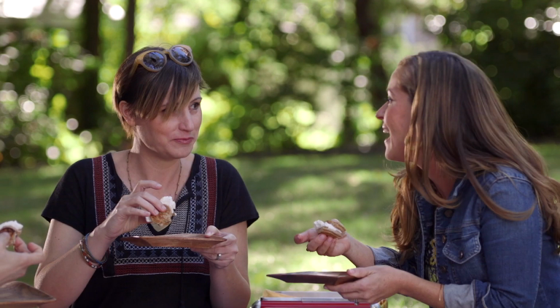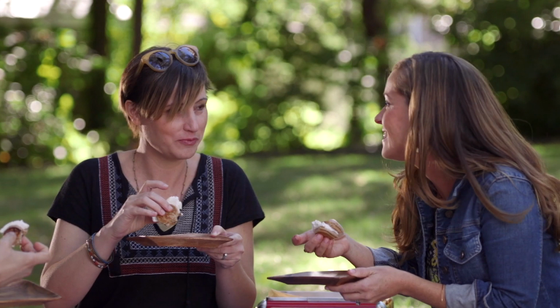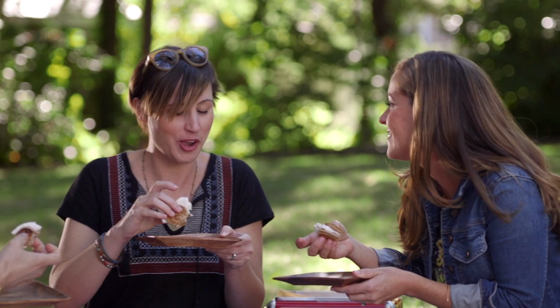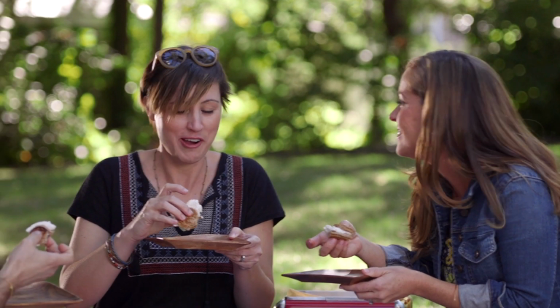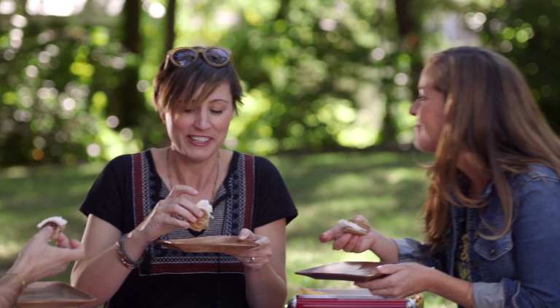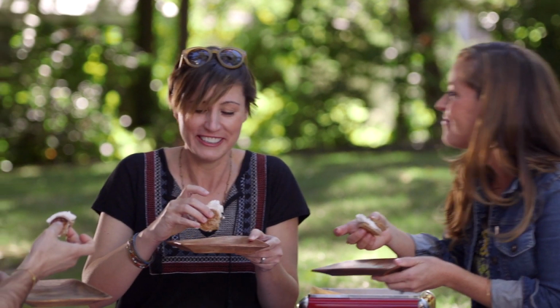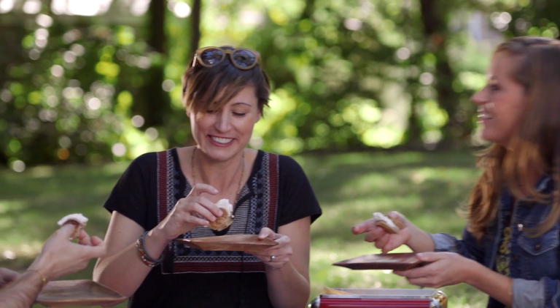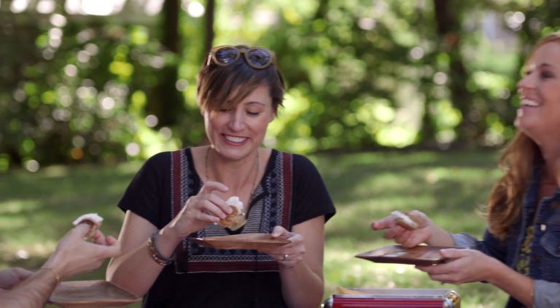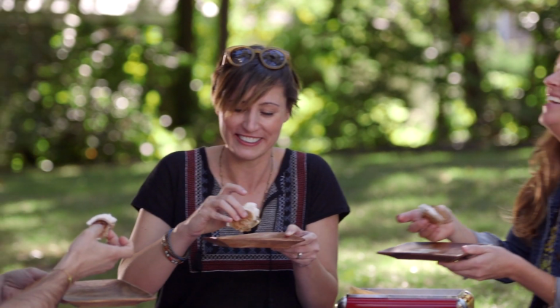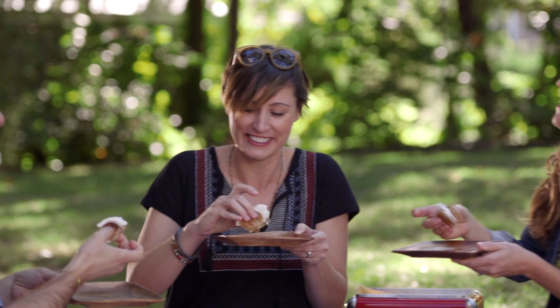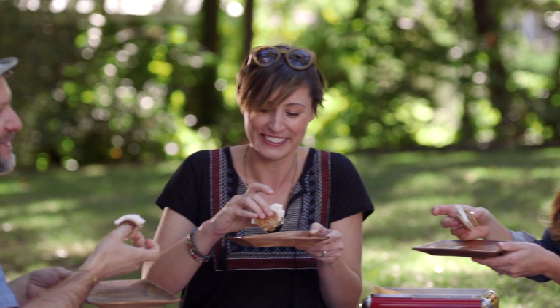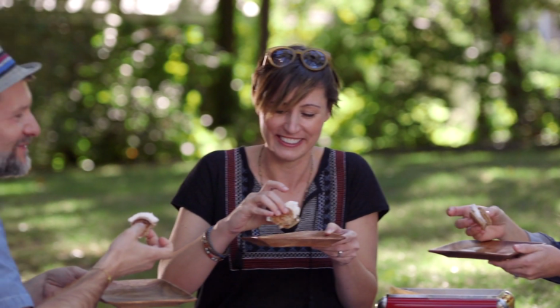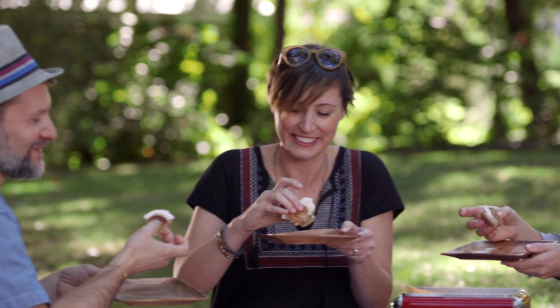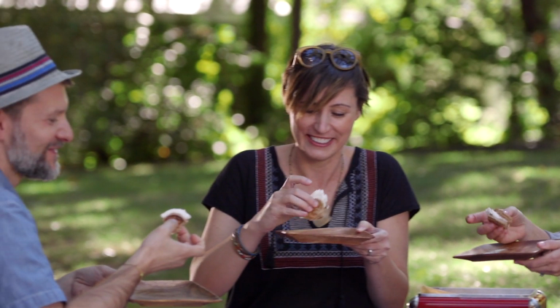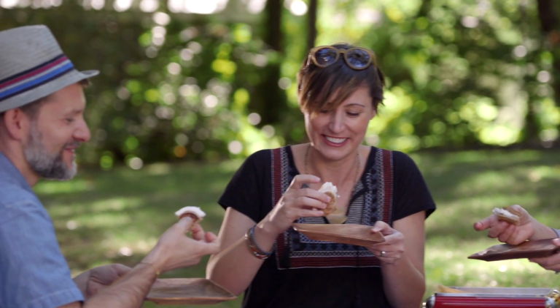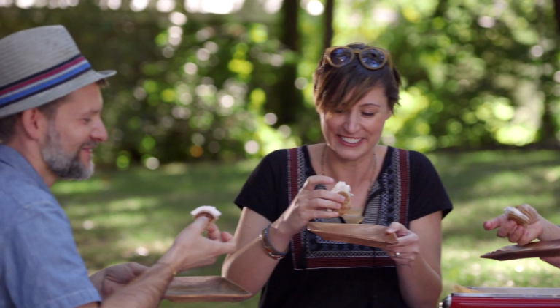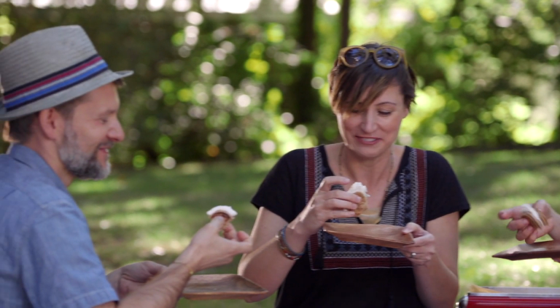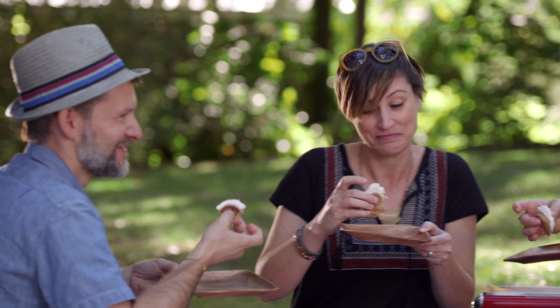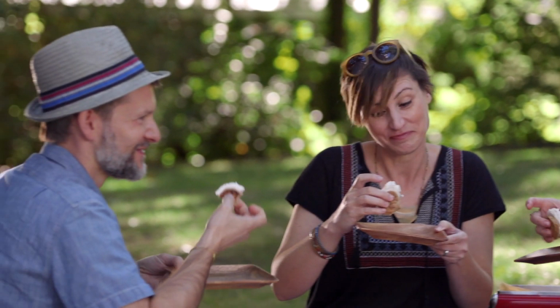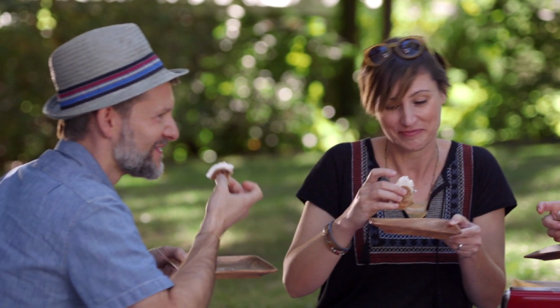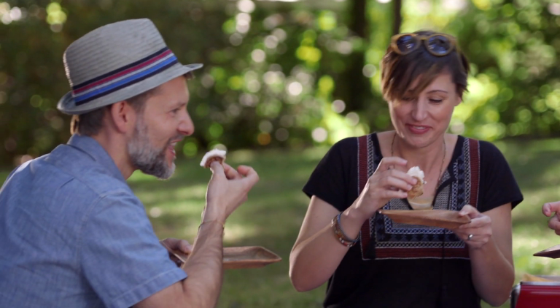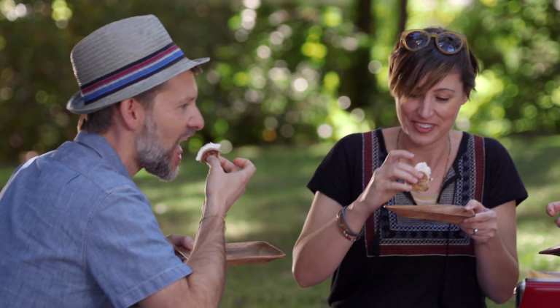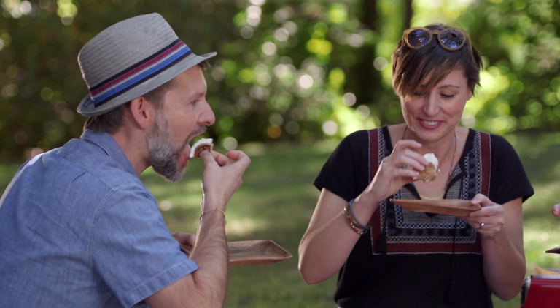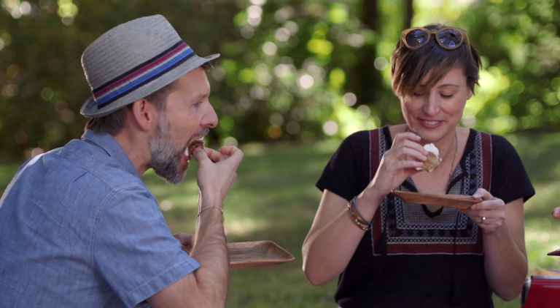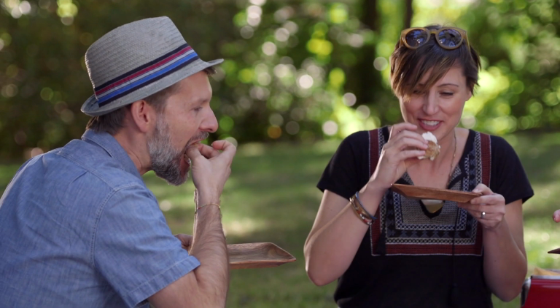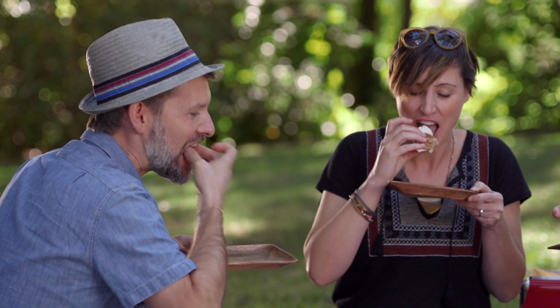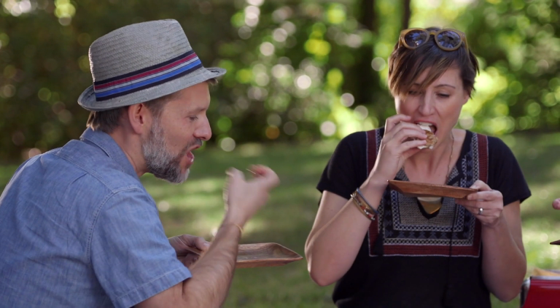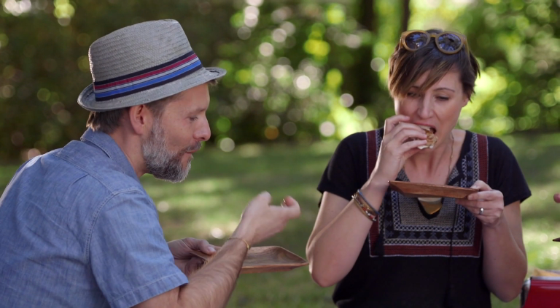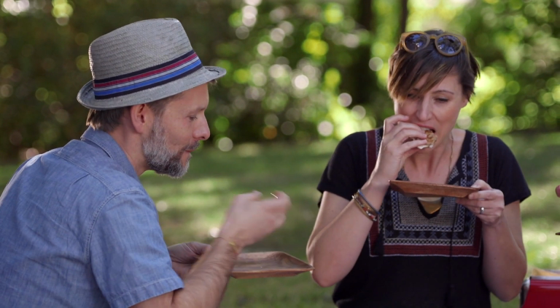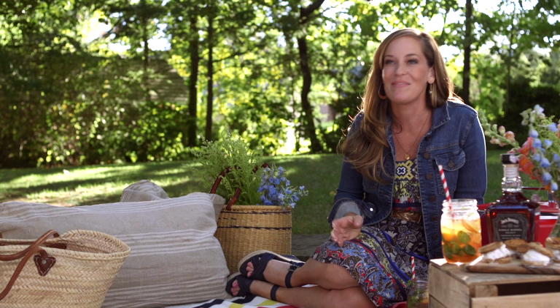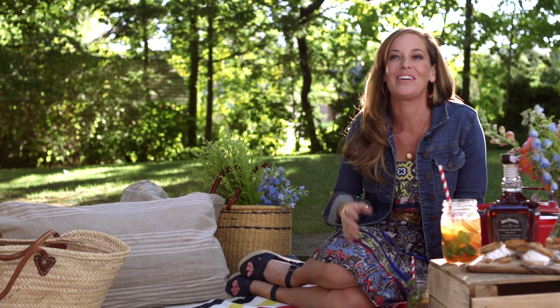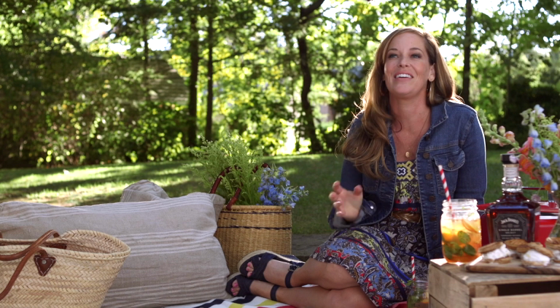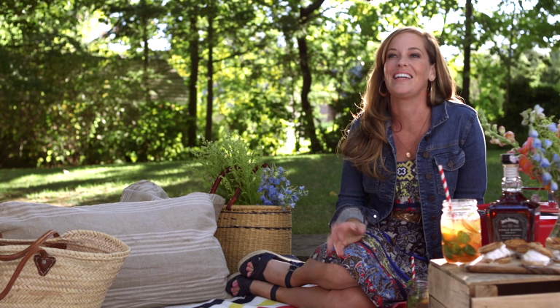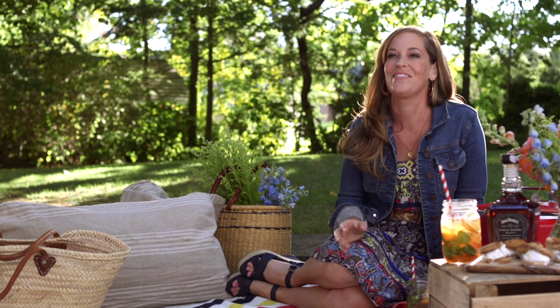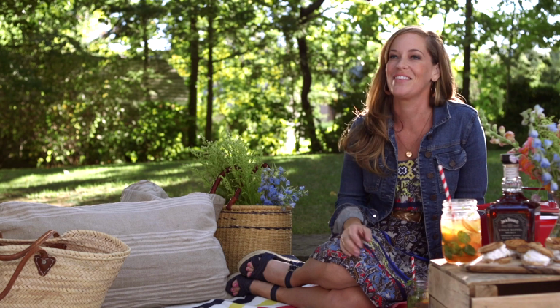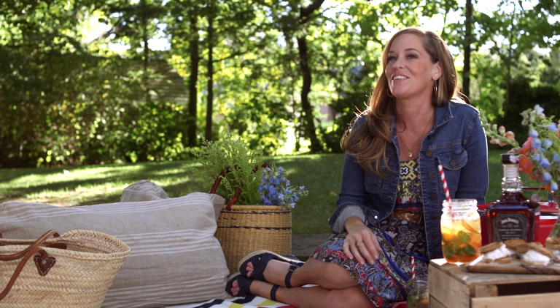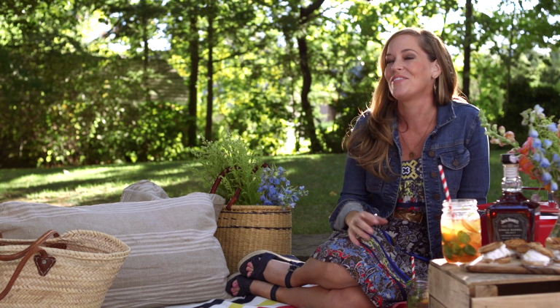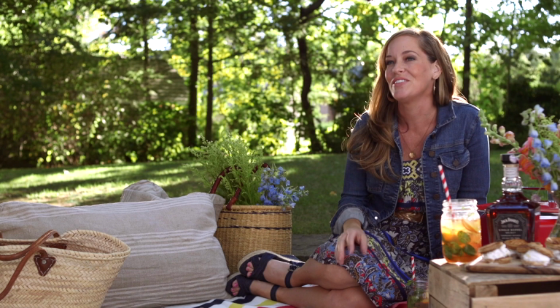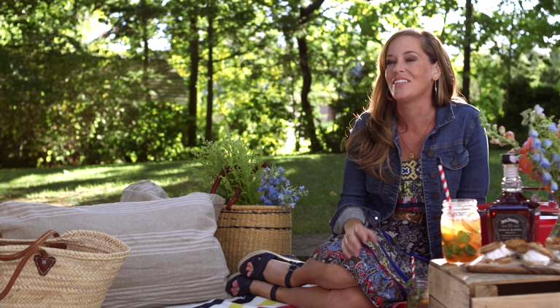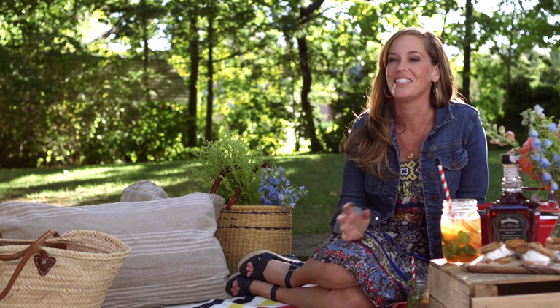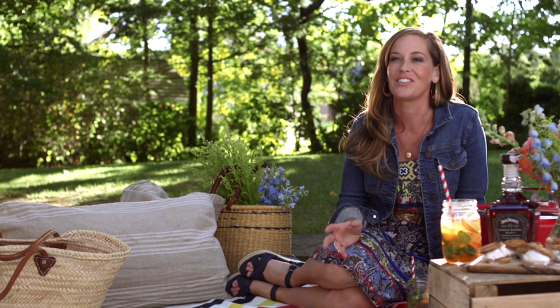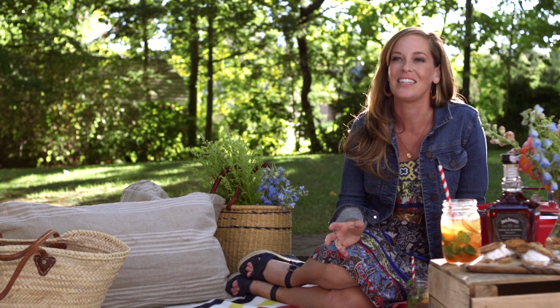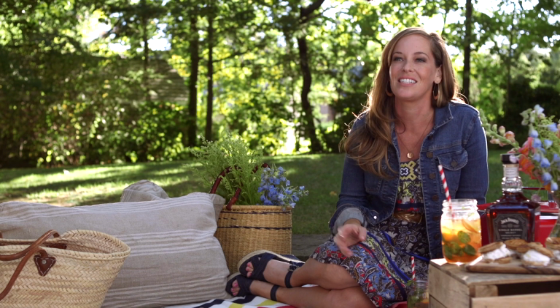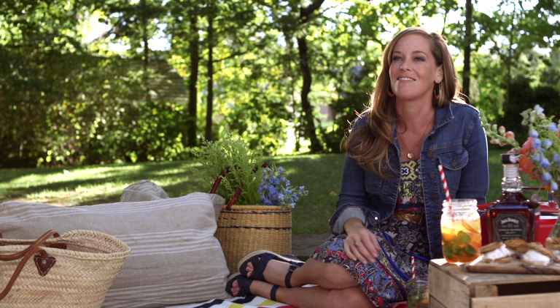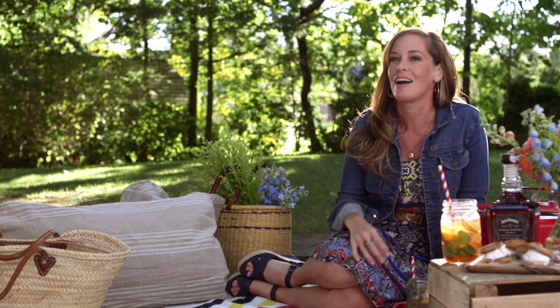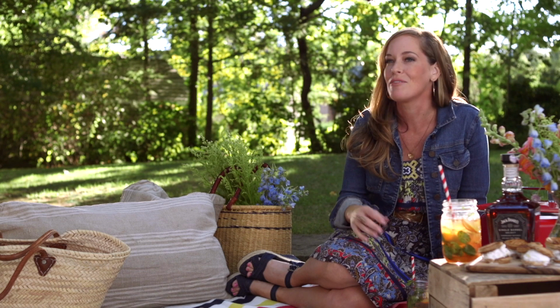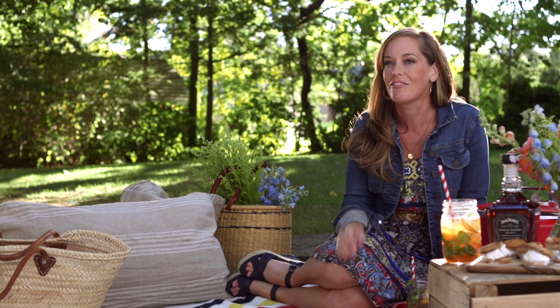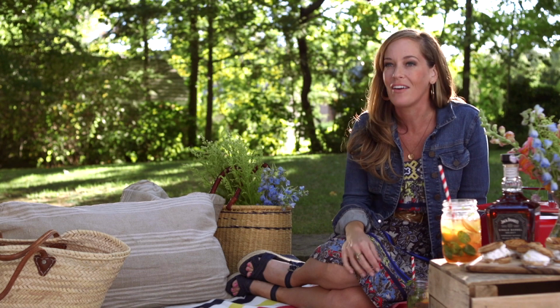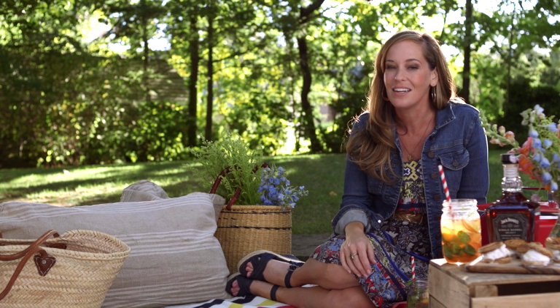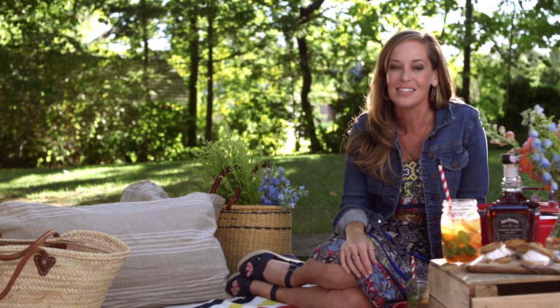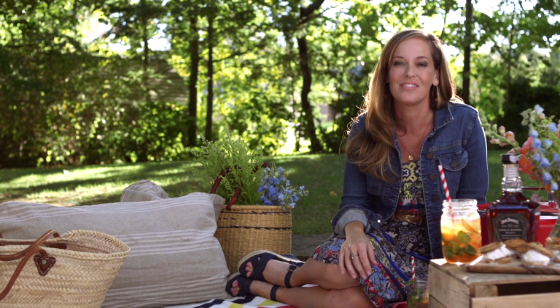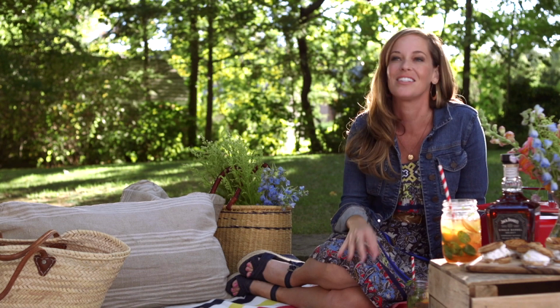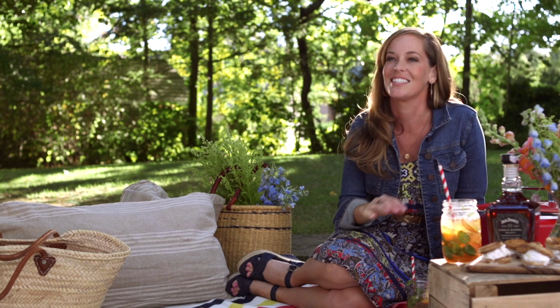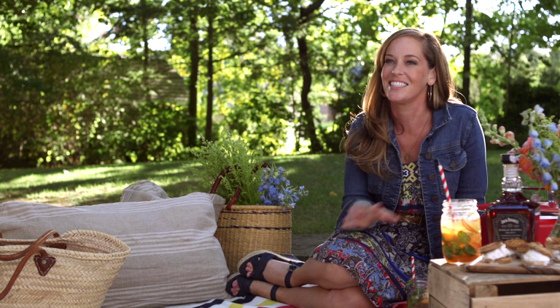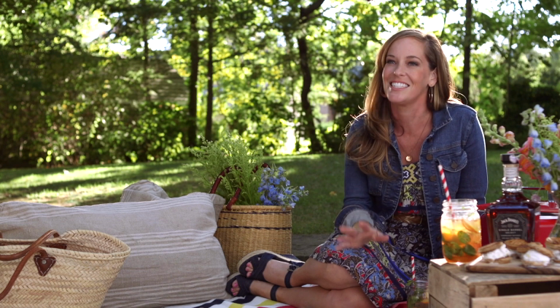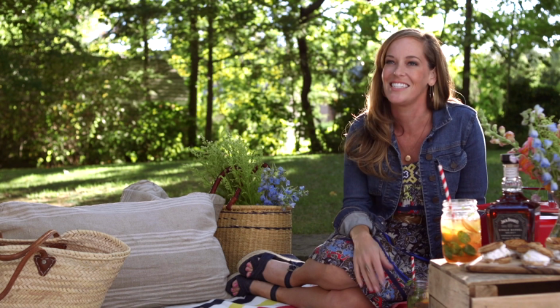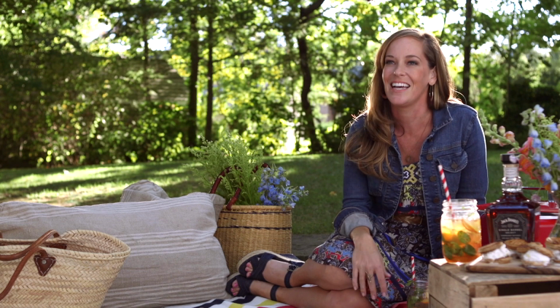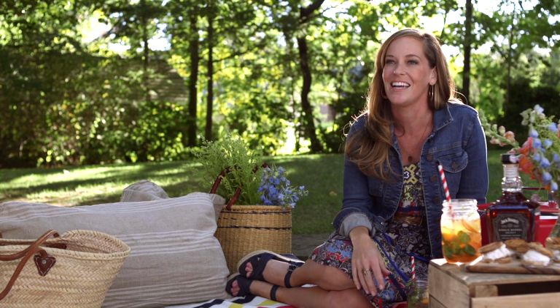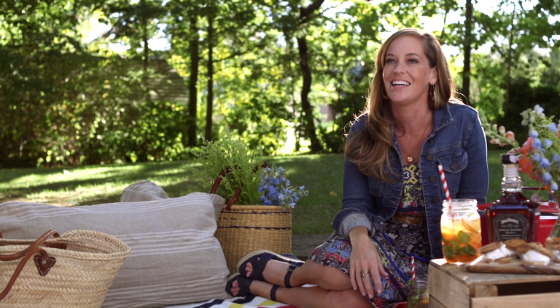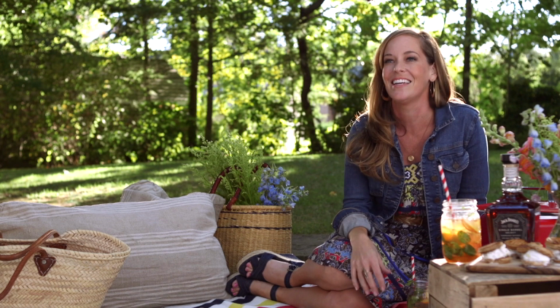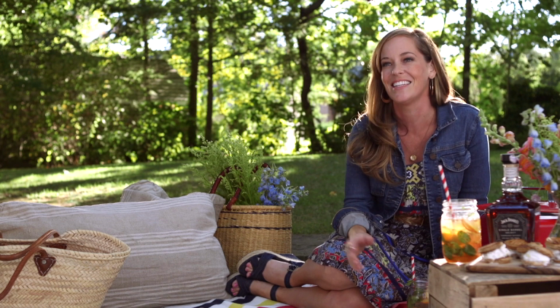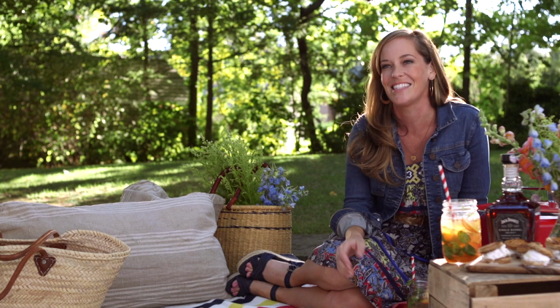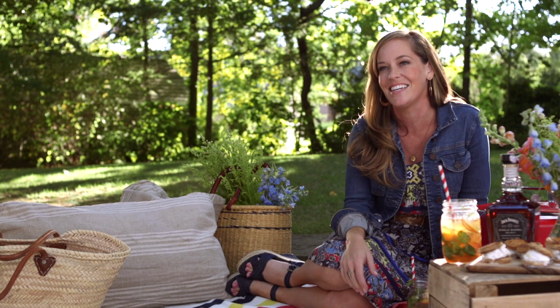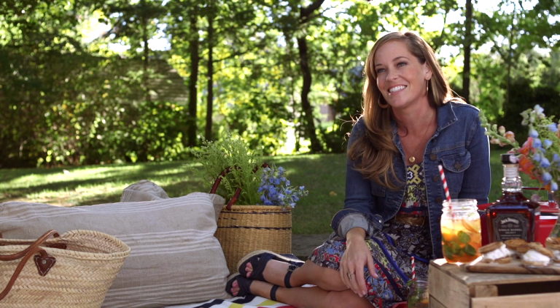Whether your picnic is on the beach or in the park, have a little fun. Be creative with your food and drinks. Grab your friends for a delicious day in the sun.